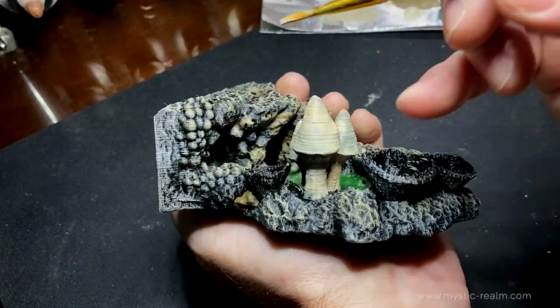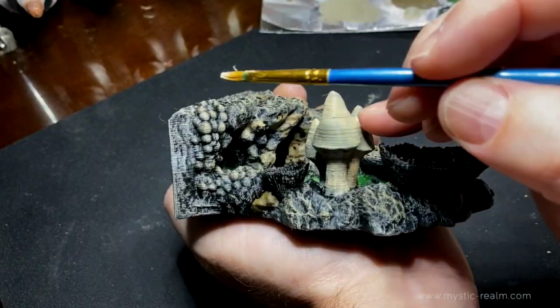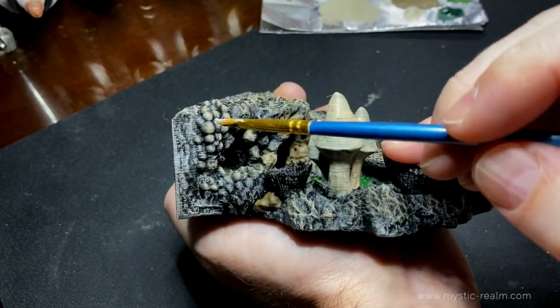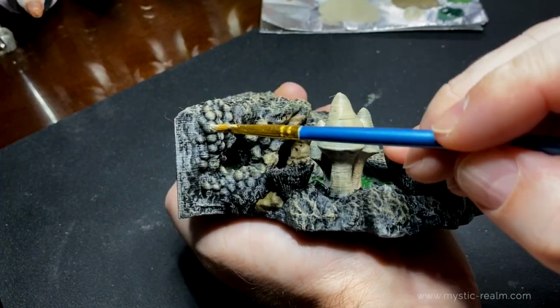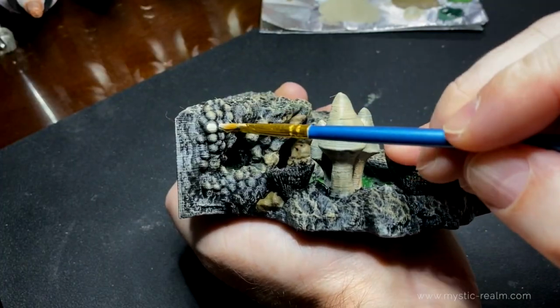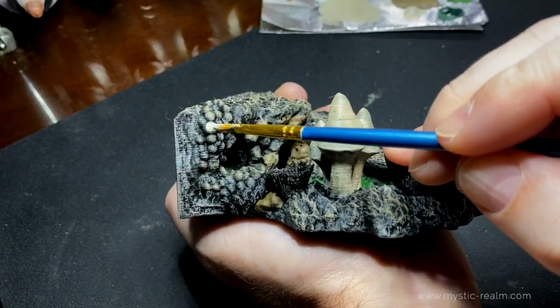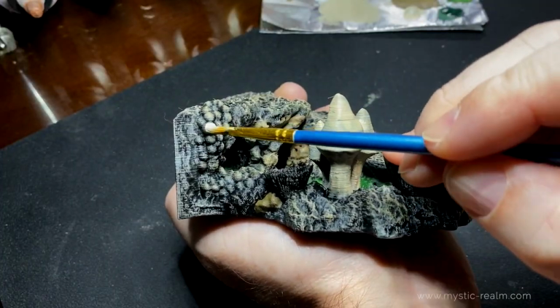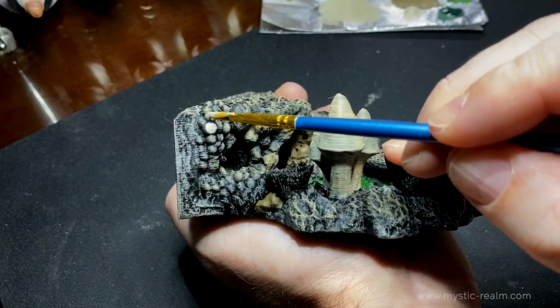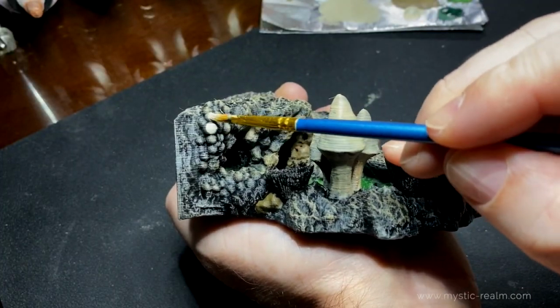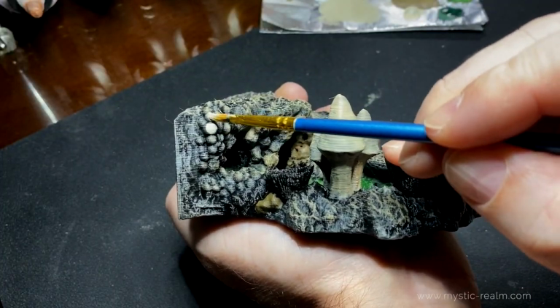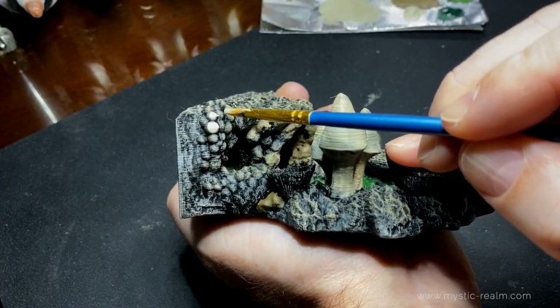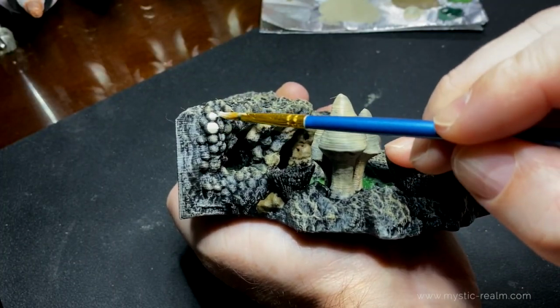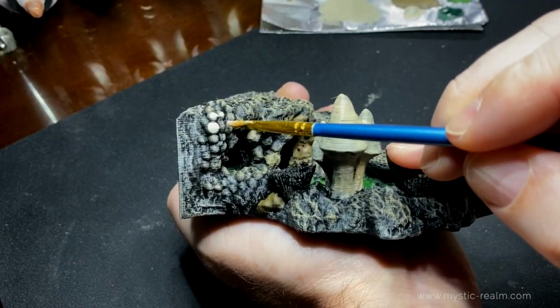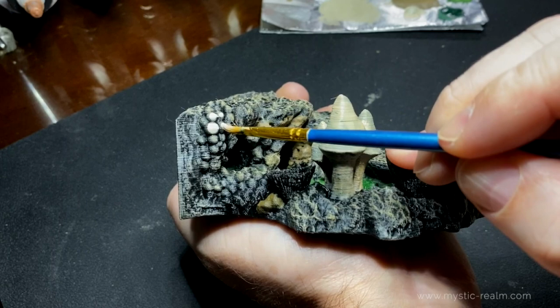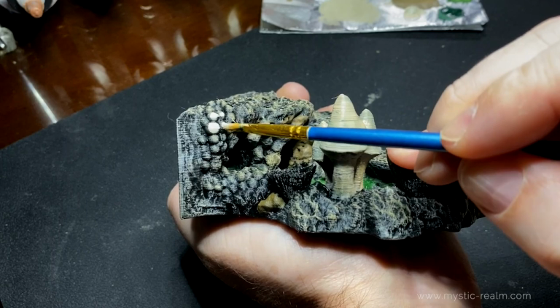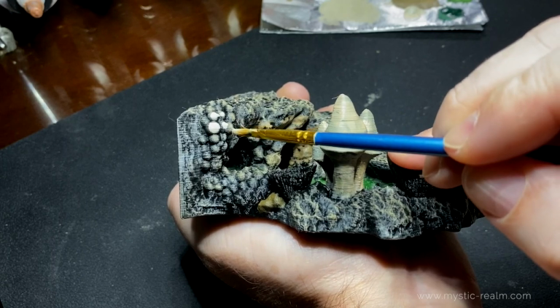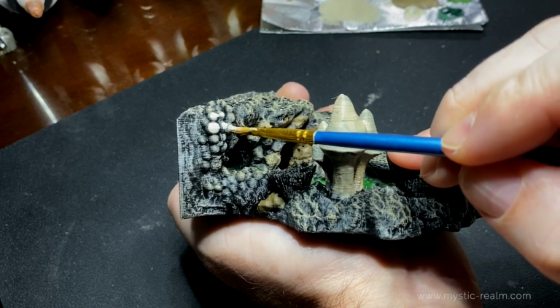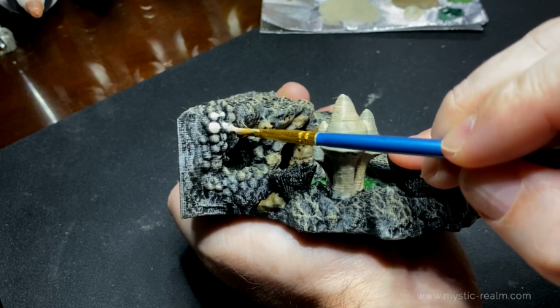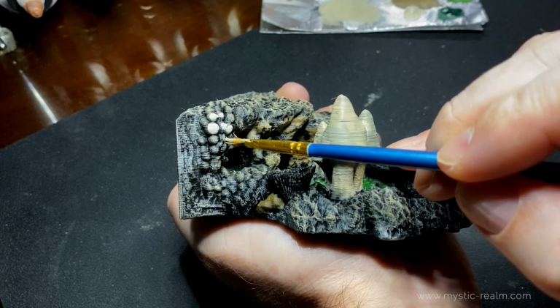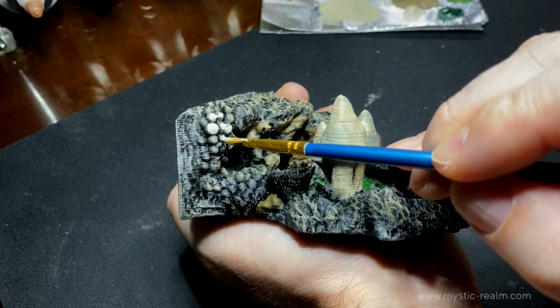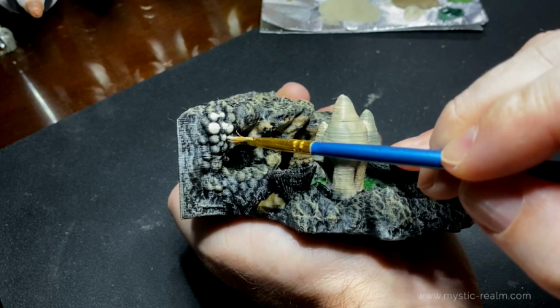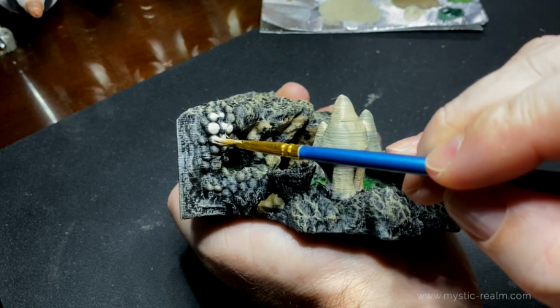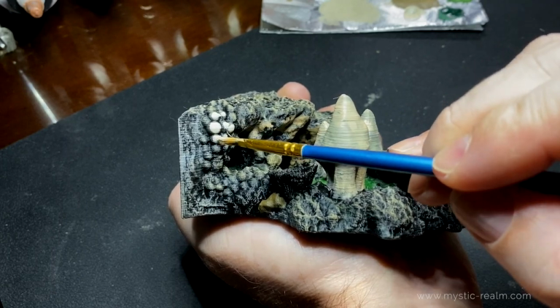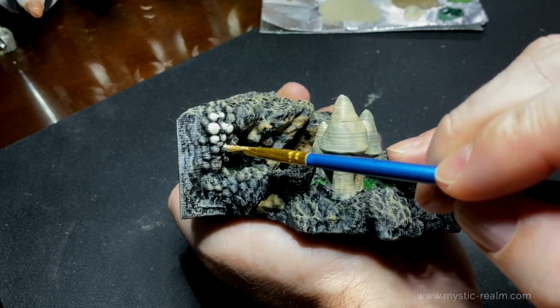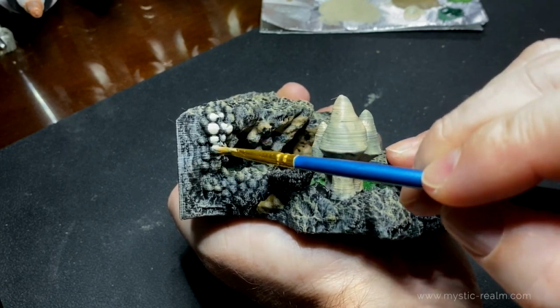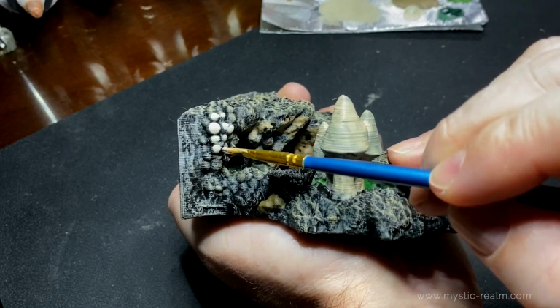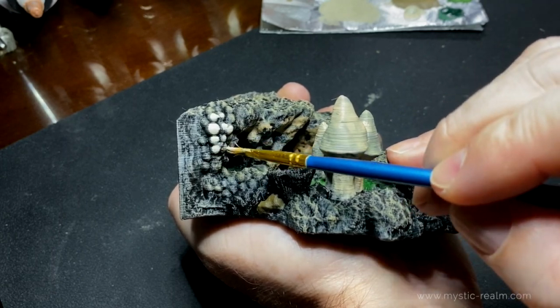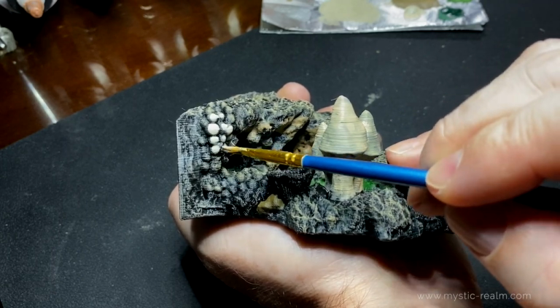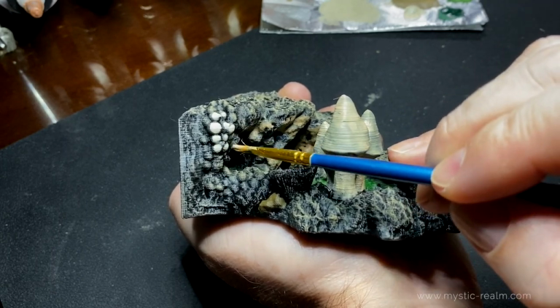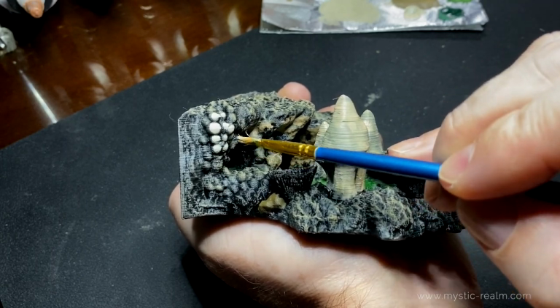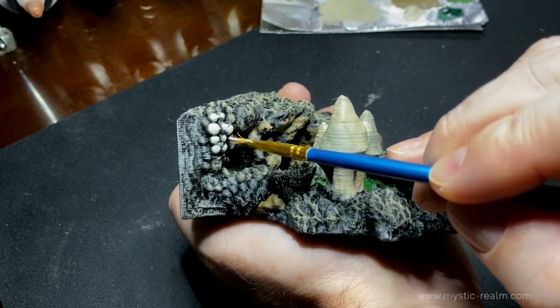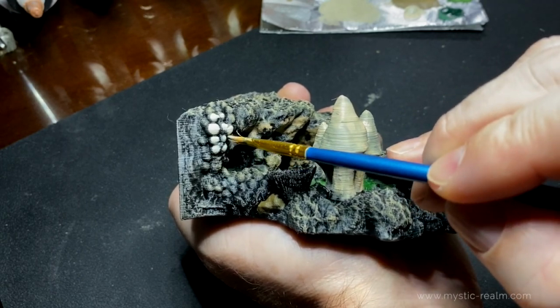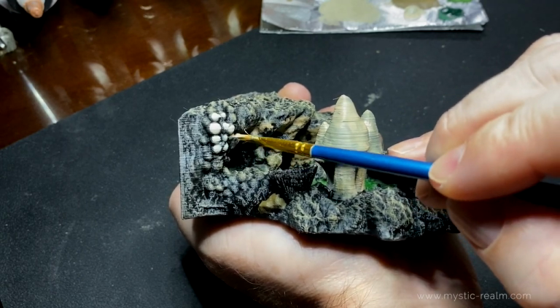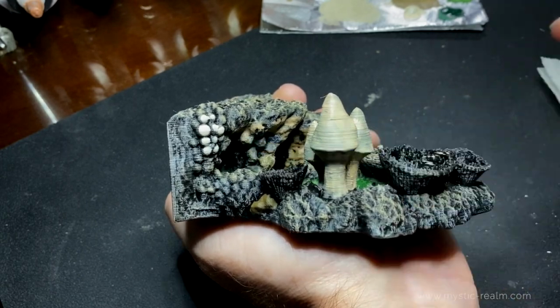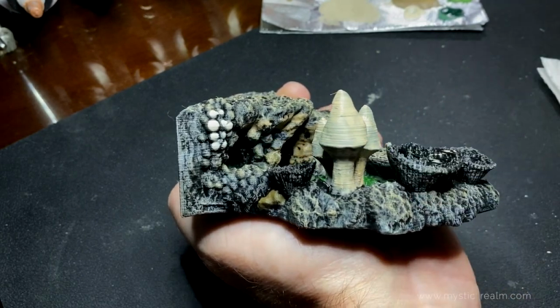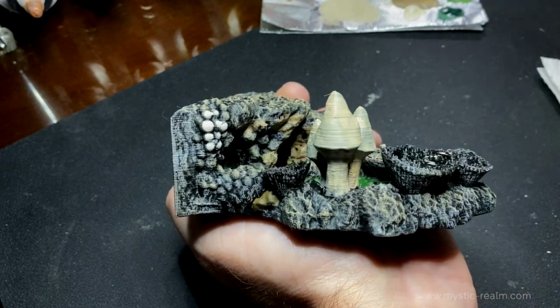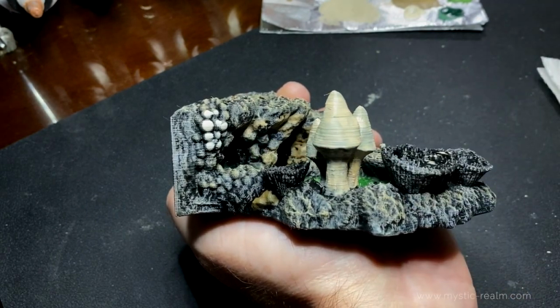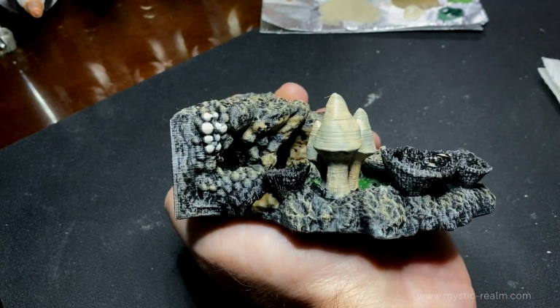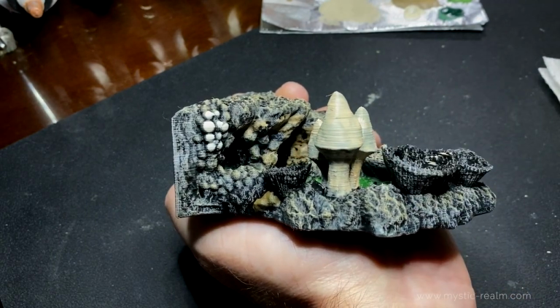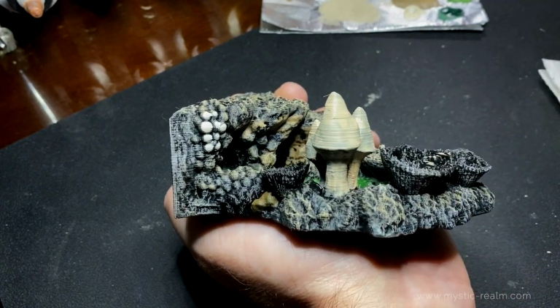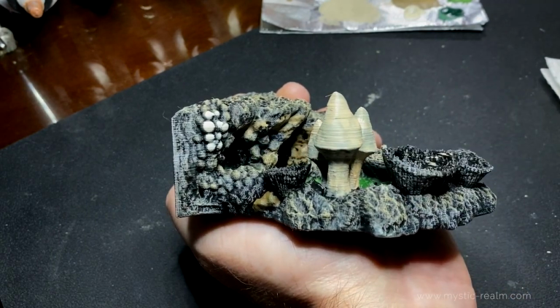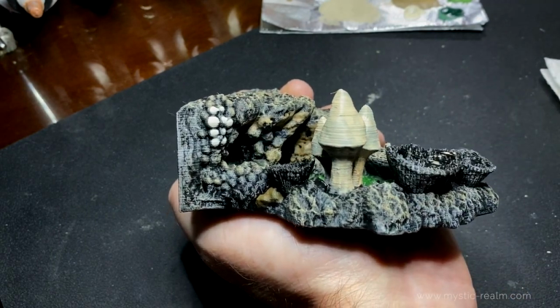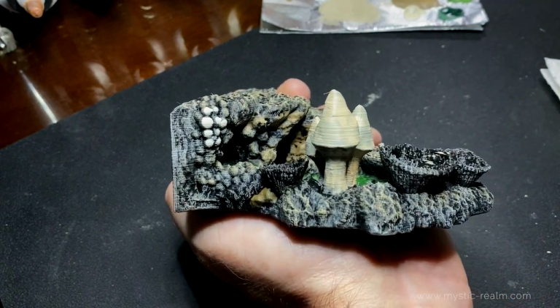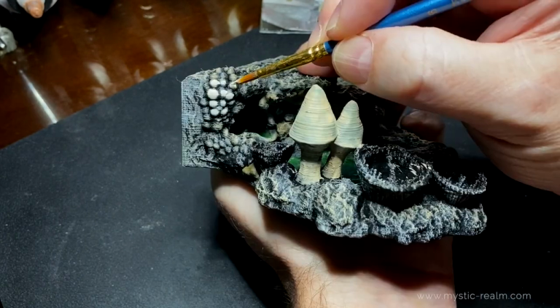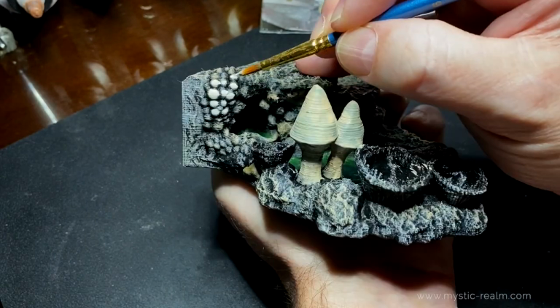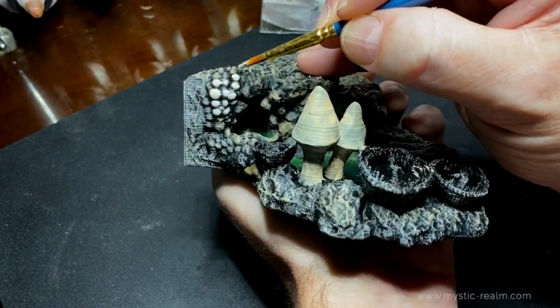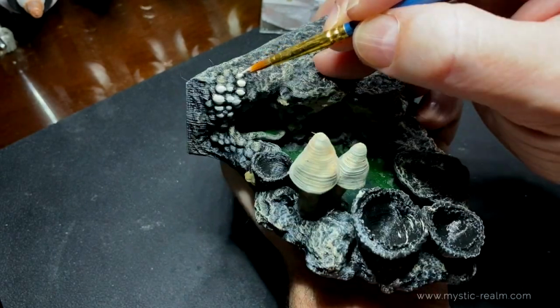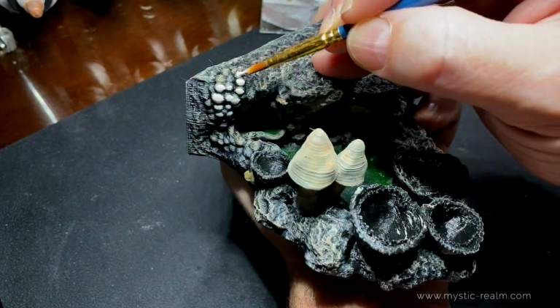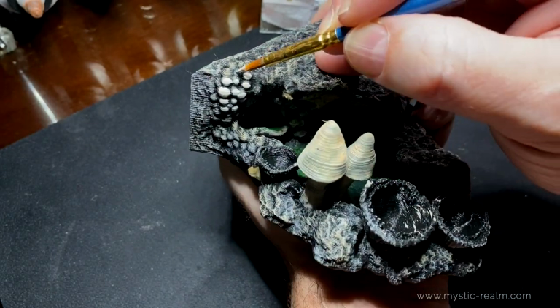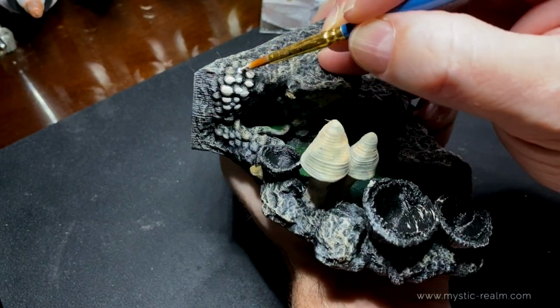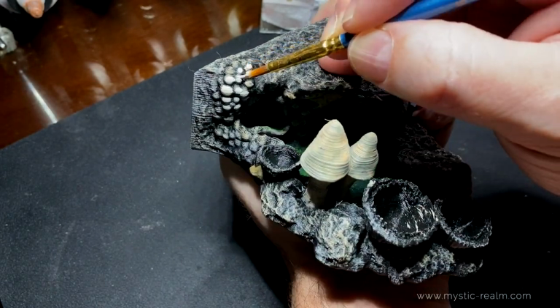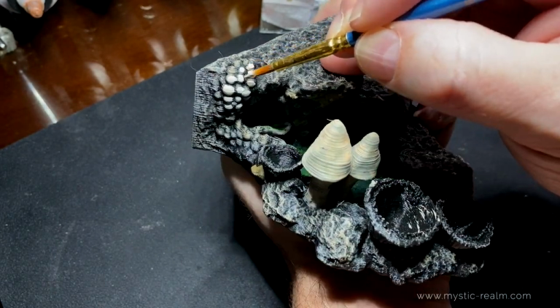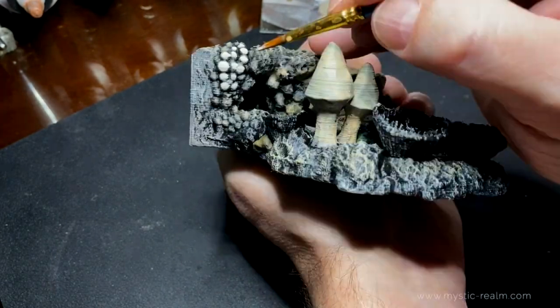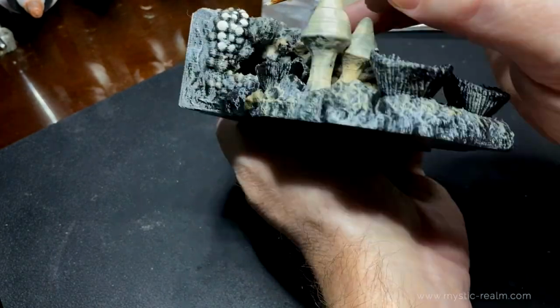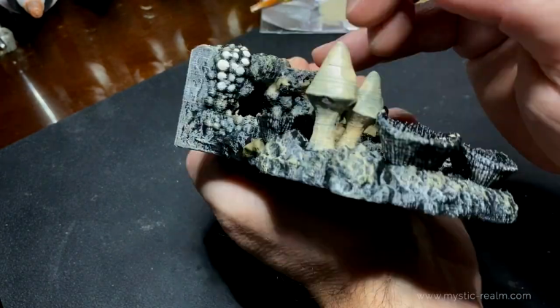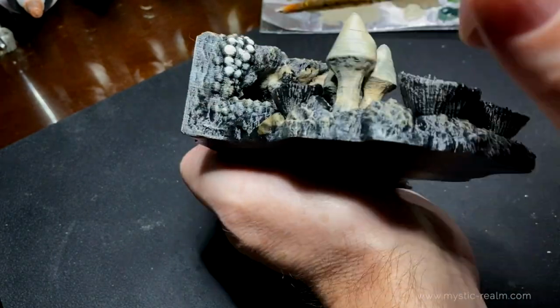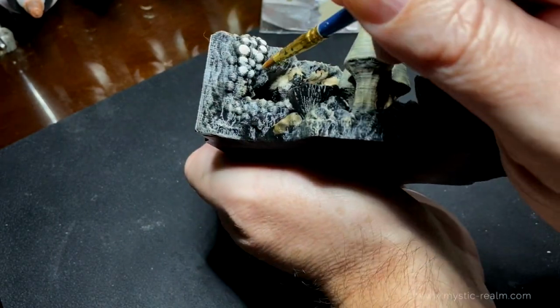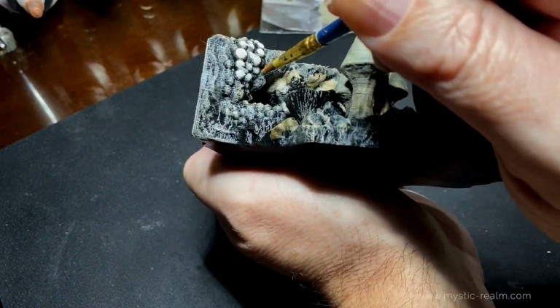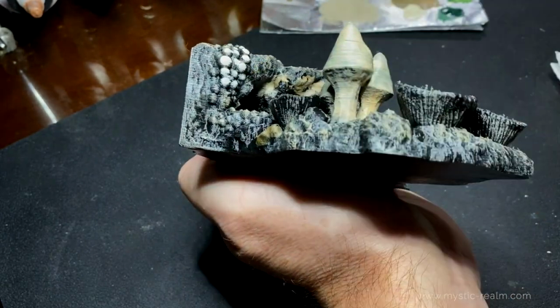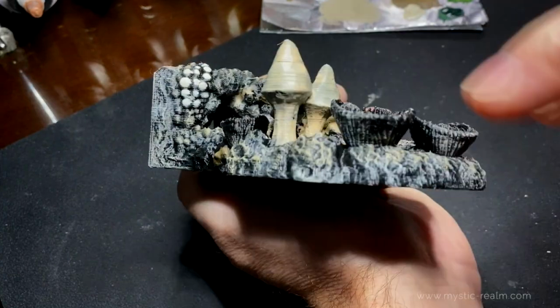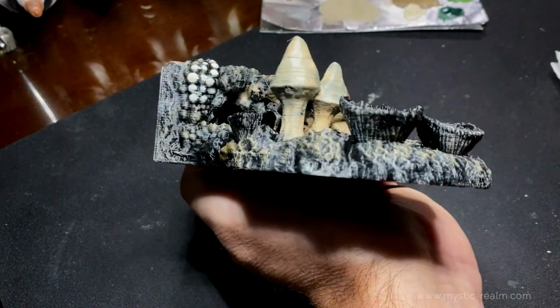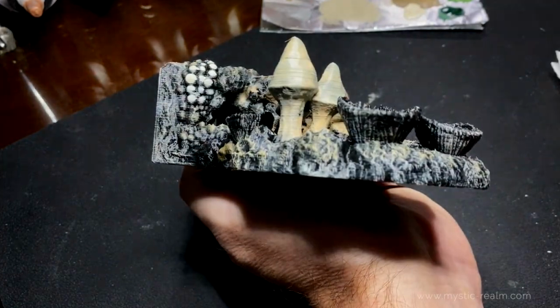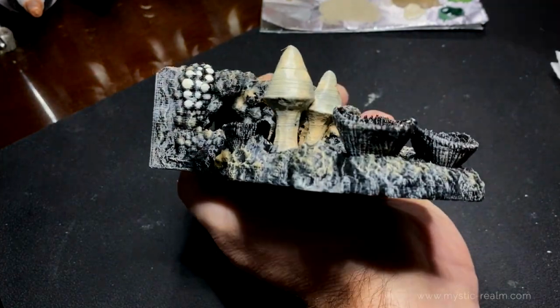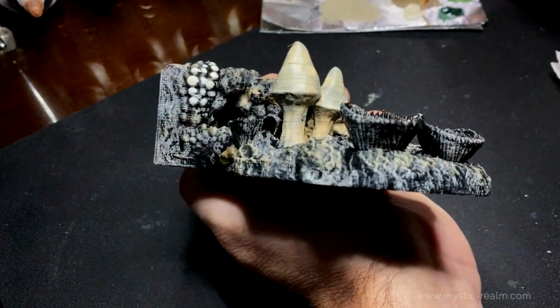With the same size medium brush, let's paint the bulbs with the stone edge white color. Make sure to look around because there are a few different spots that have these little bulbs.